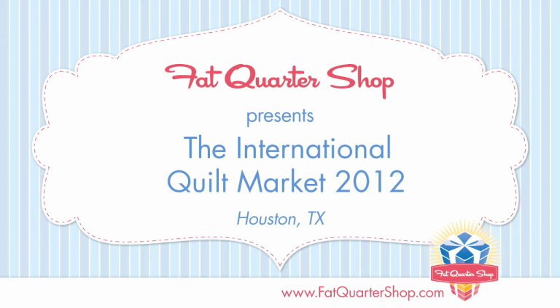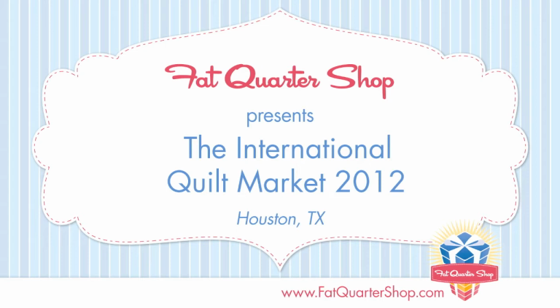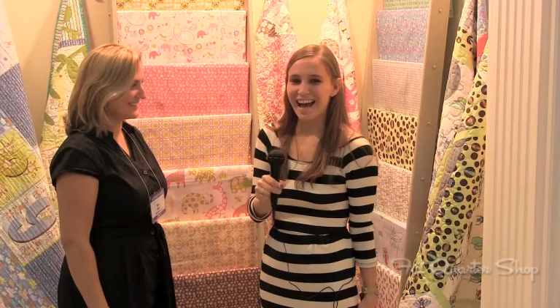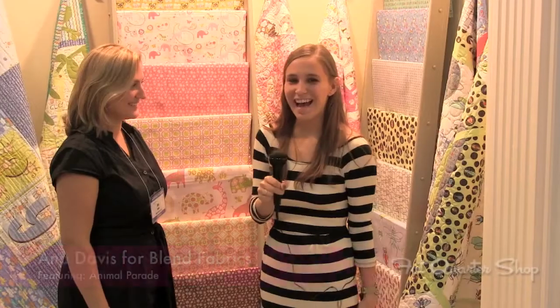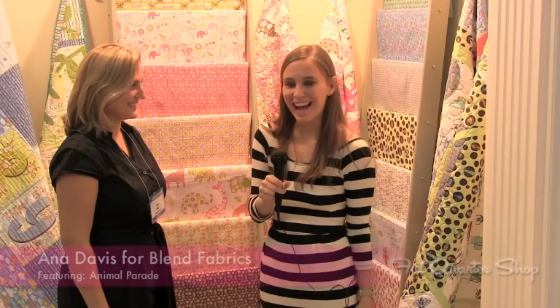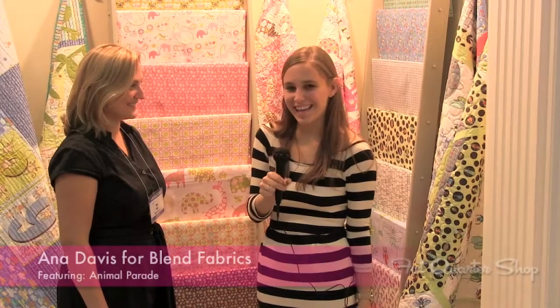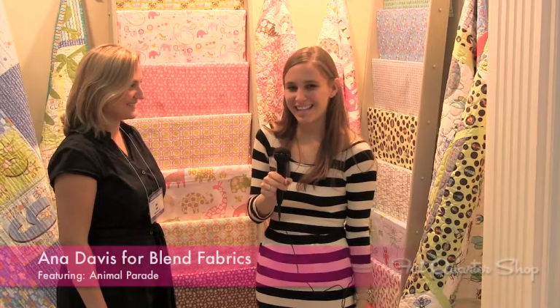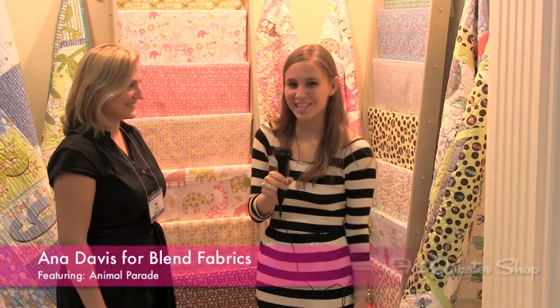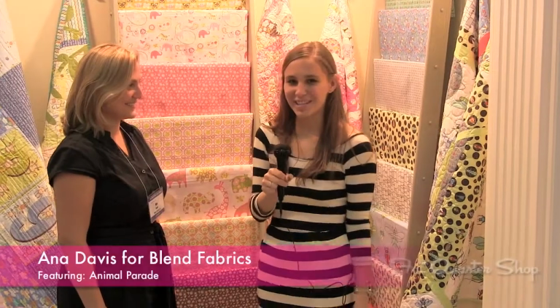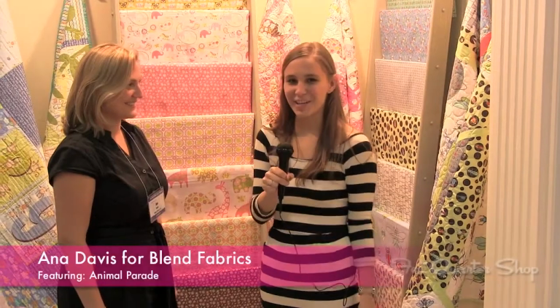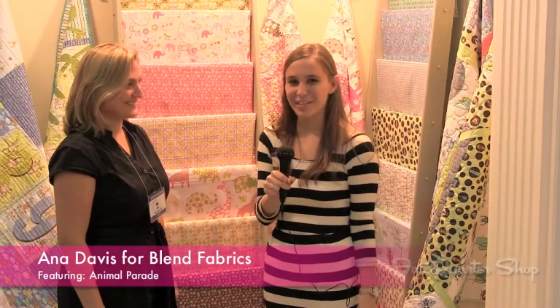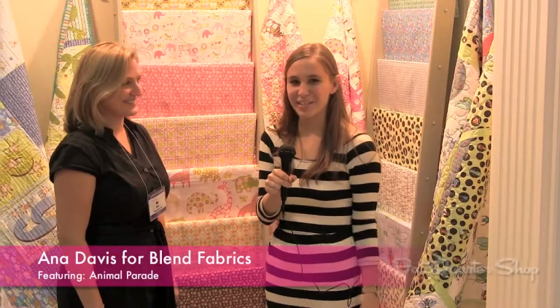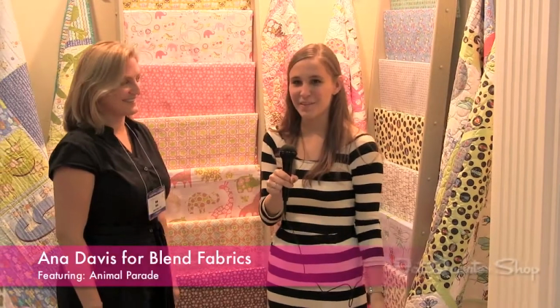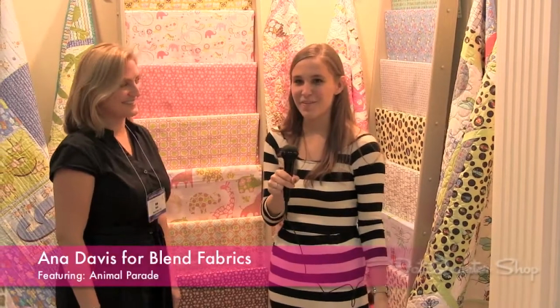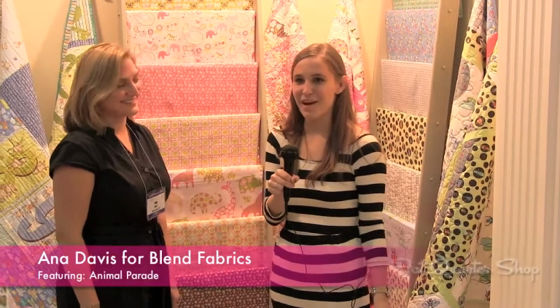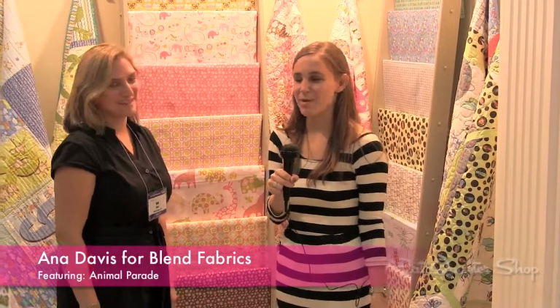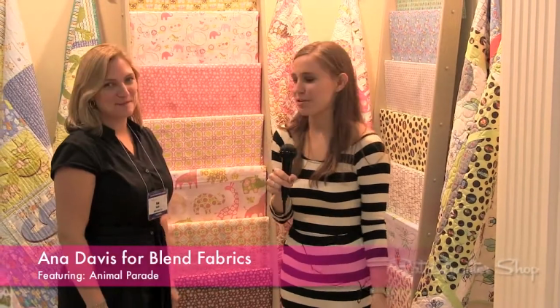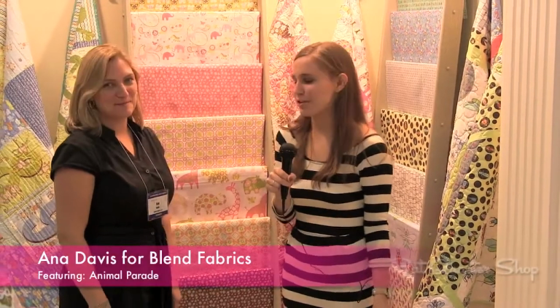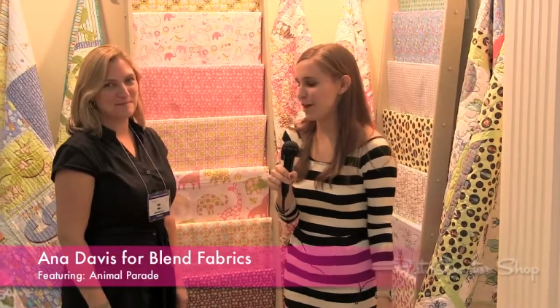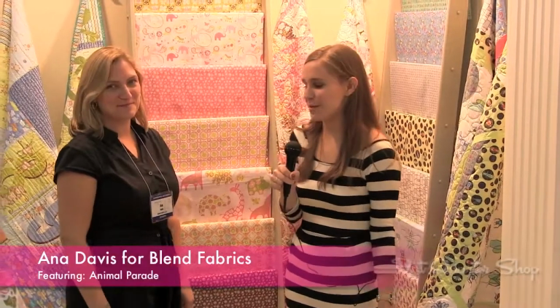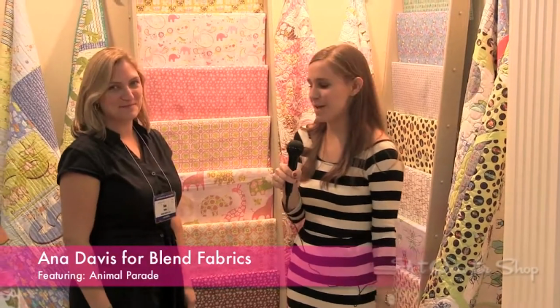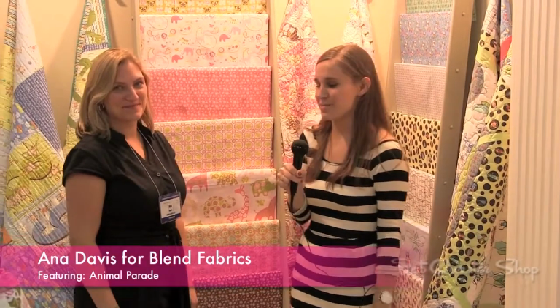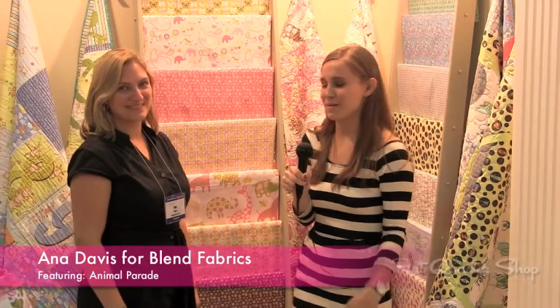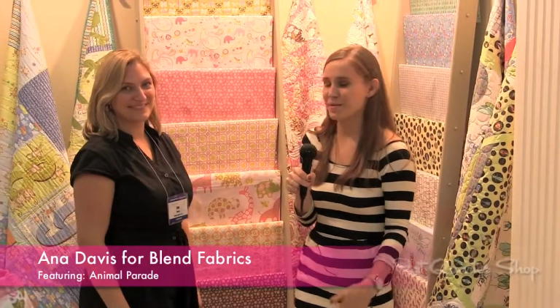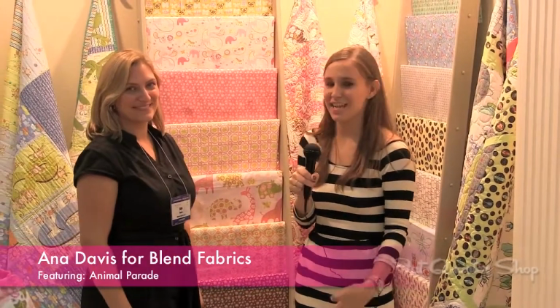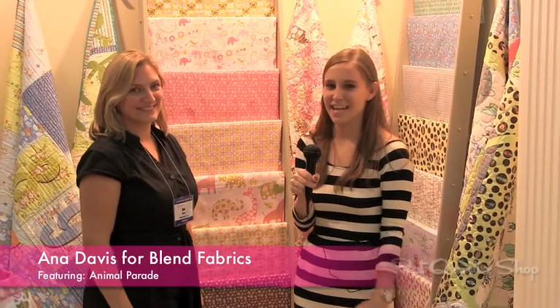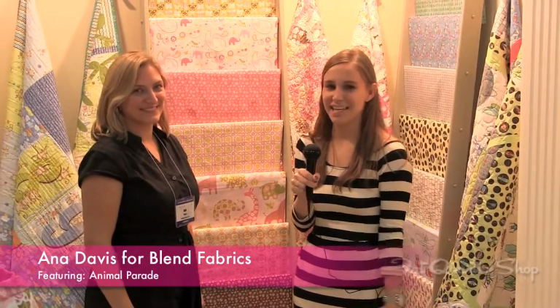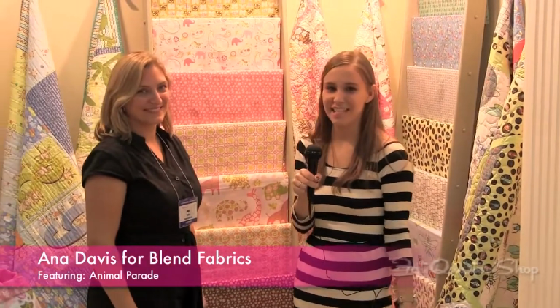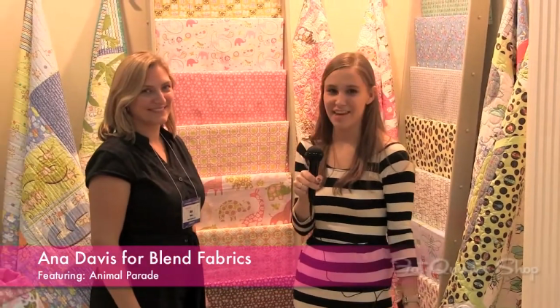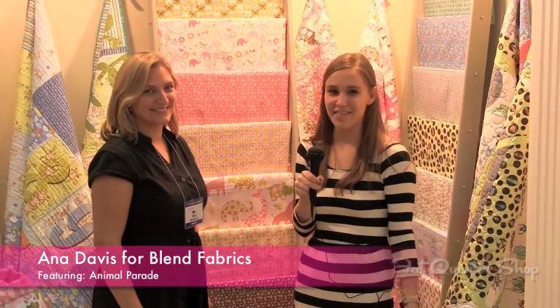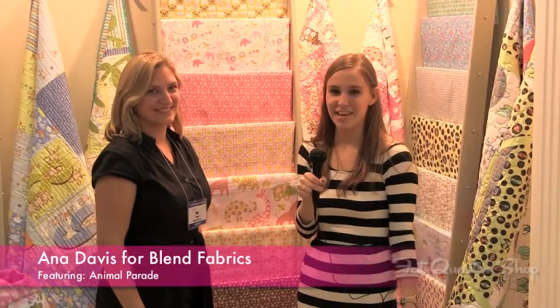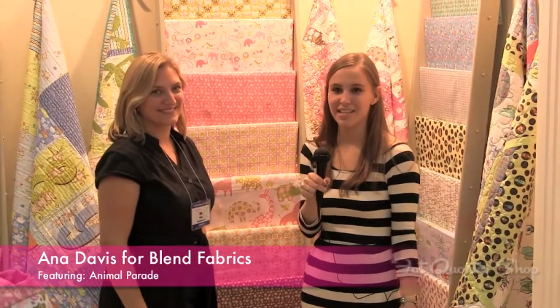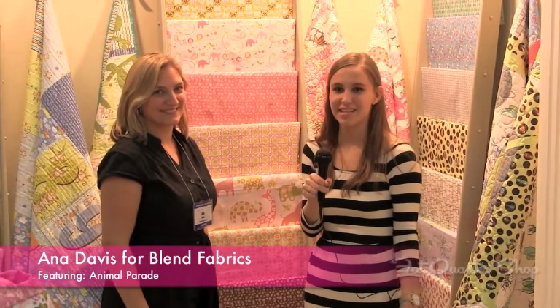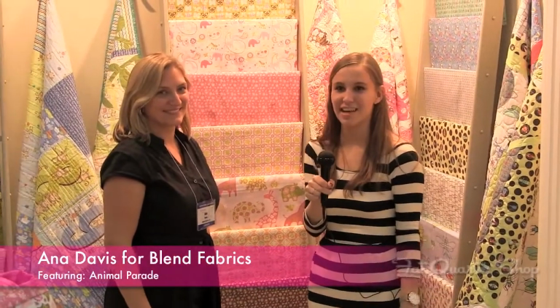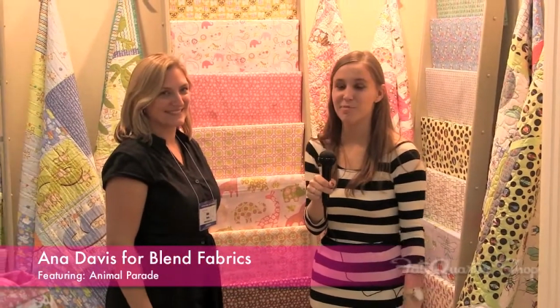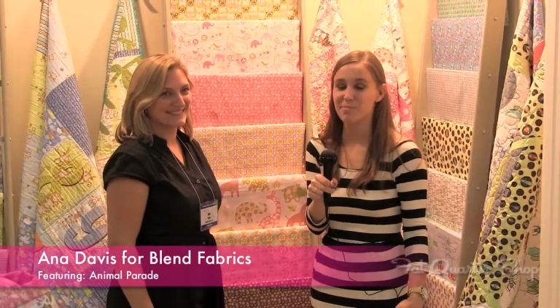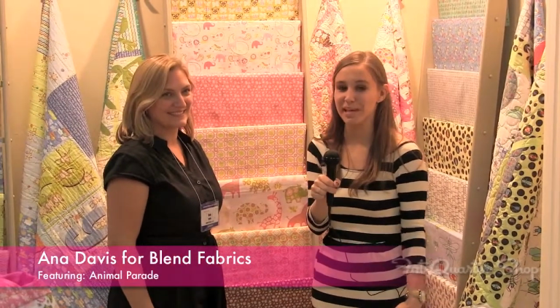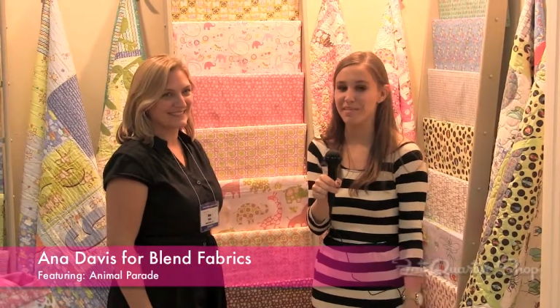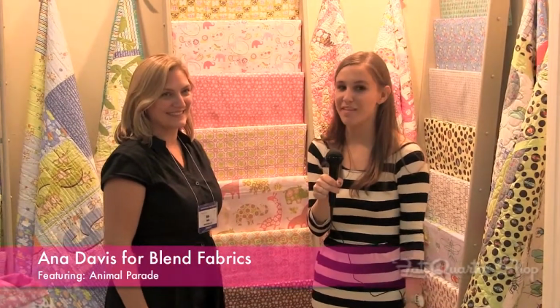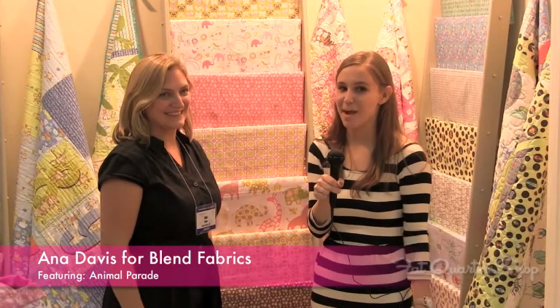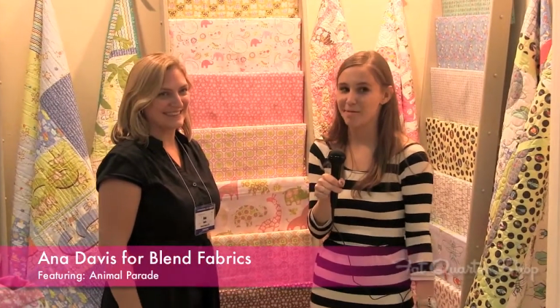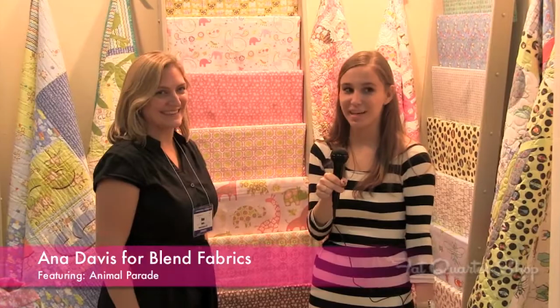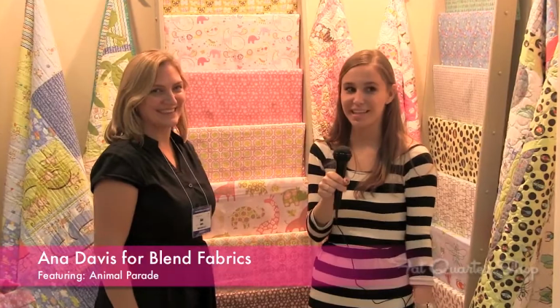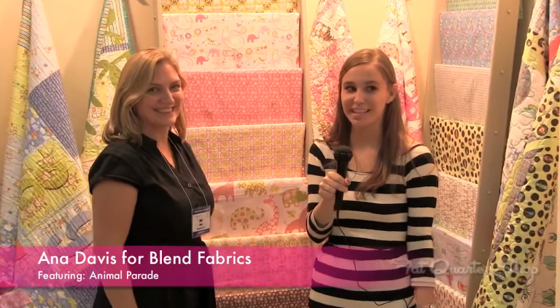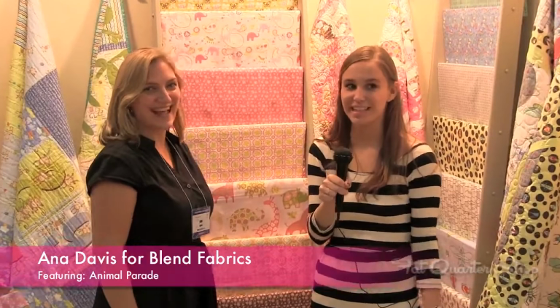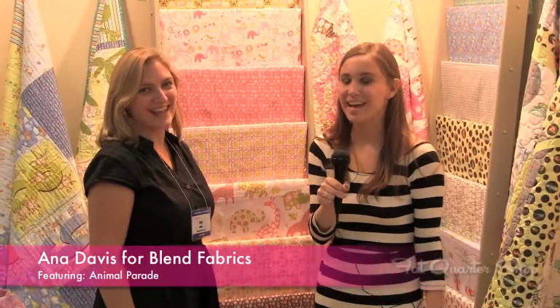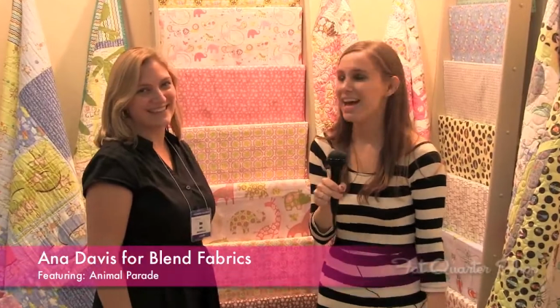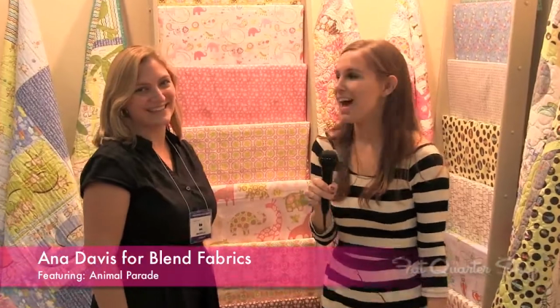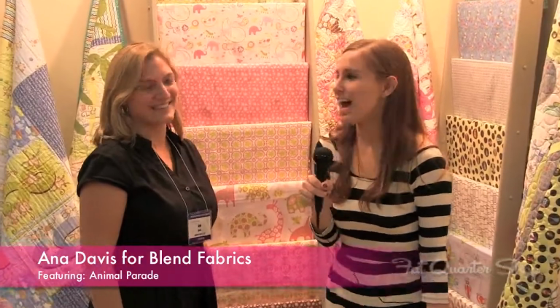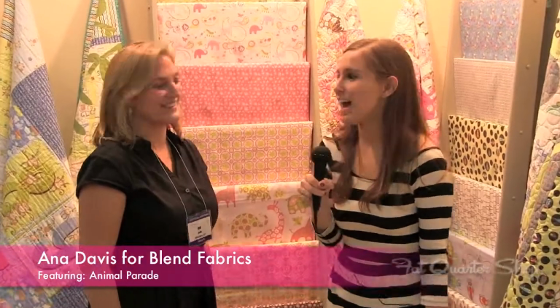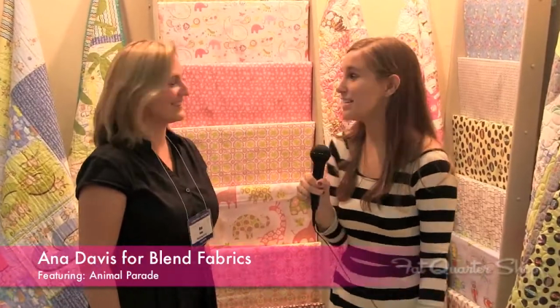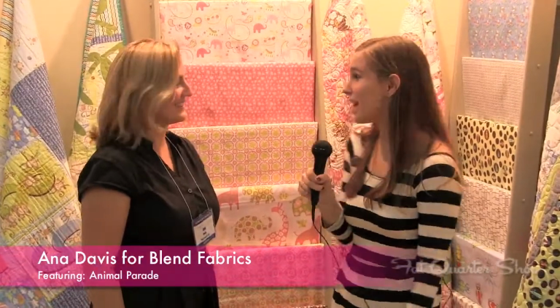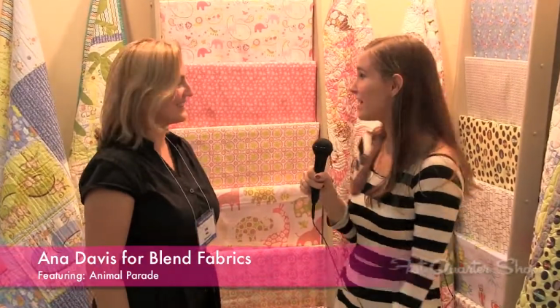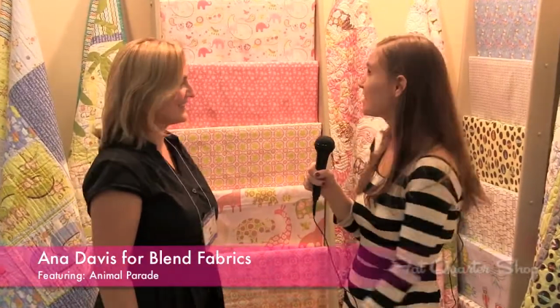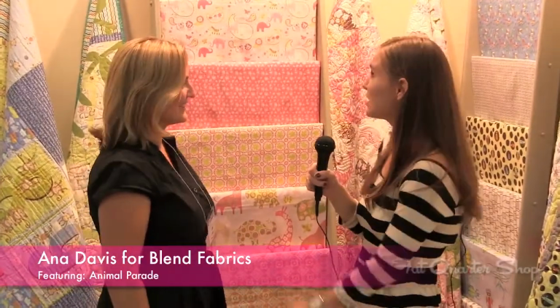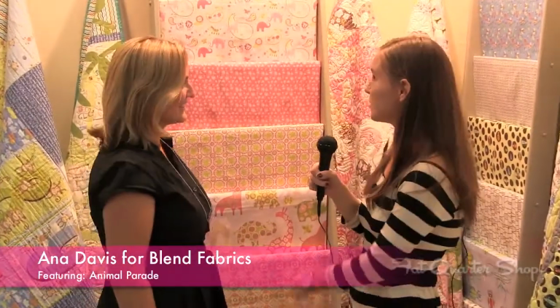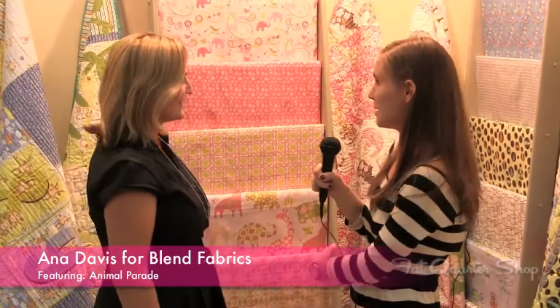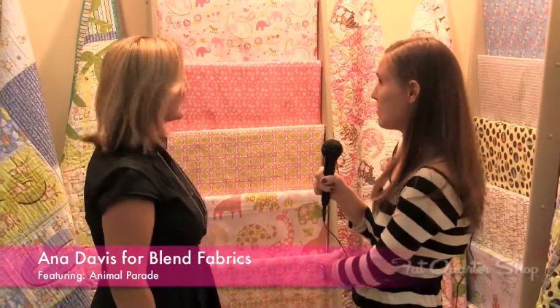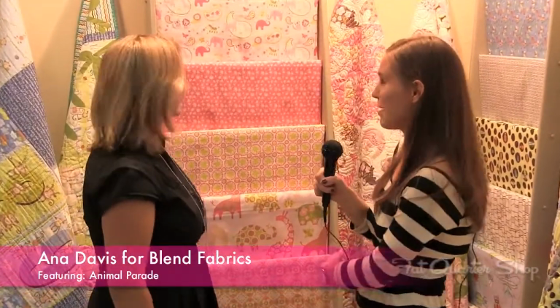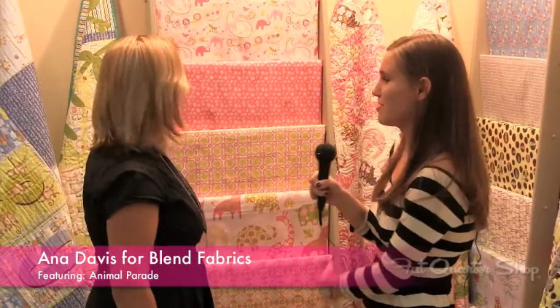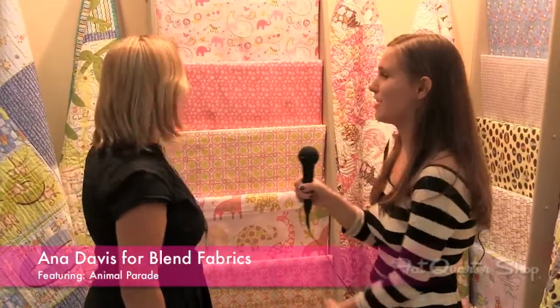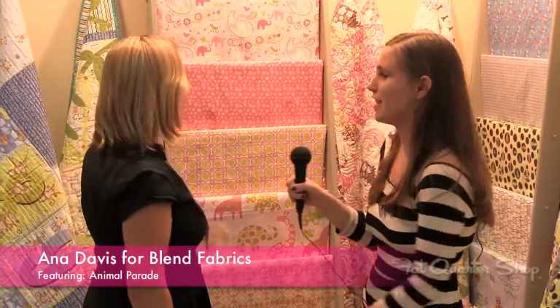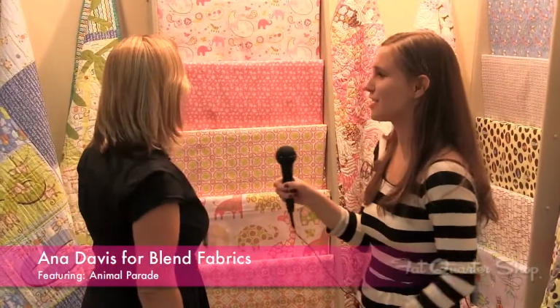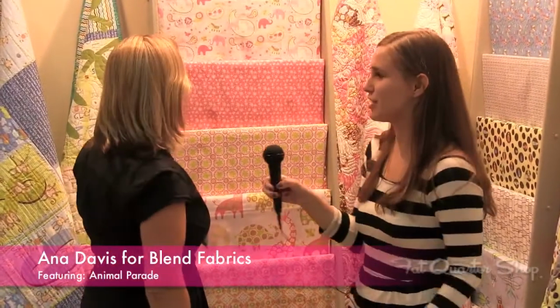Hi, this is Chelsea with the Fat Quarter Shop and I'm here with Anna Davis of Blend Fabrics. Tell us a little bit about your collection.